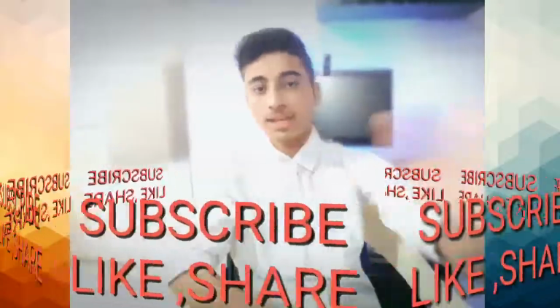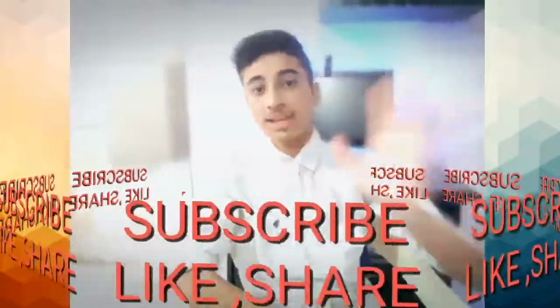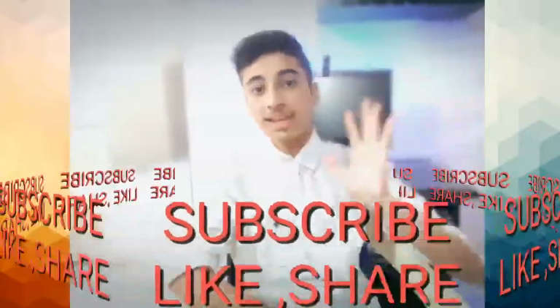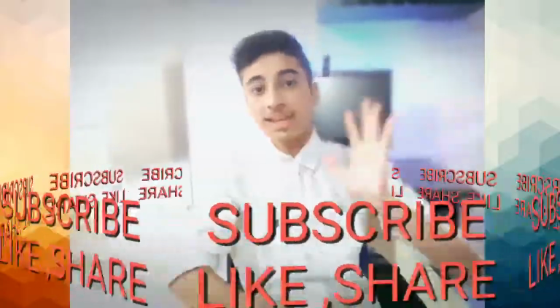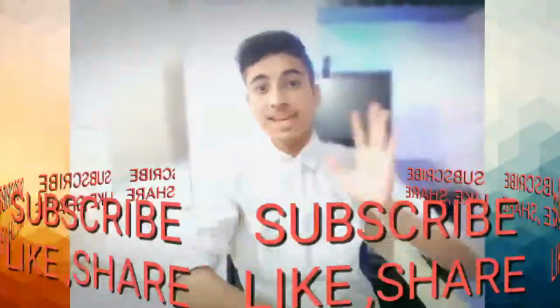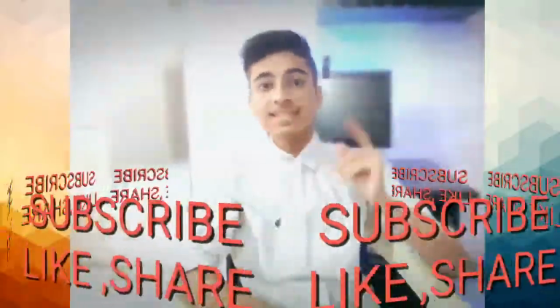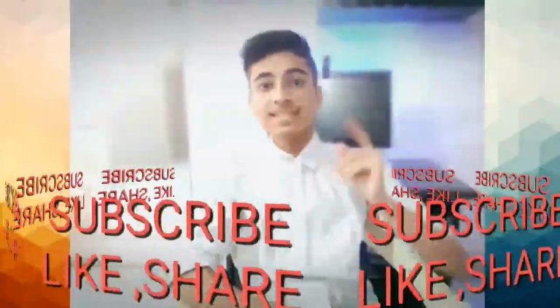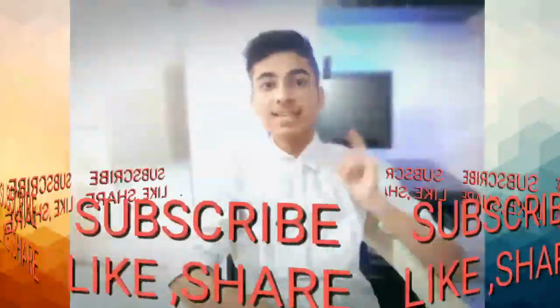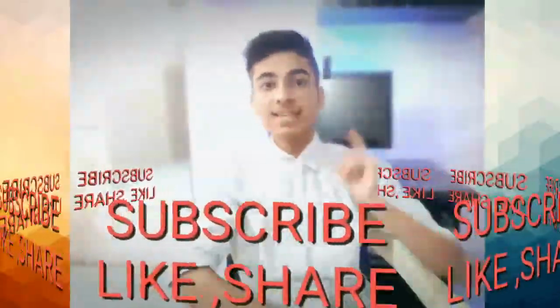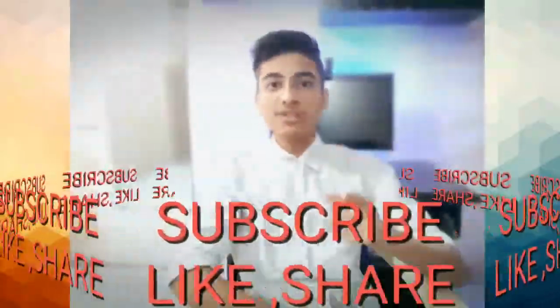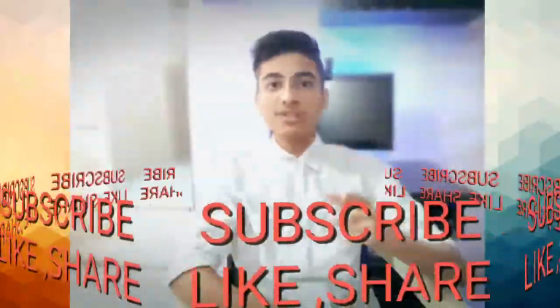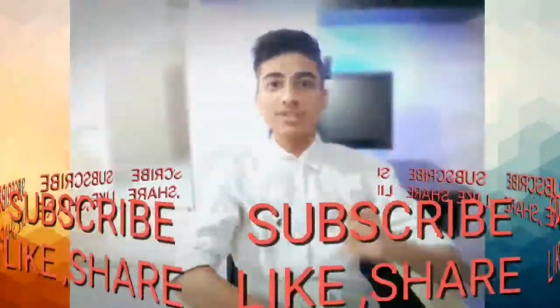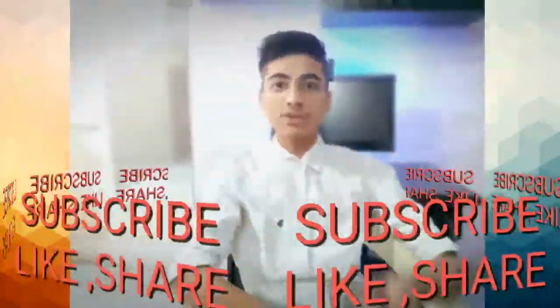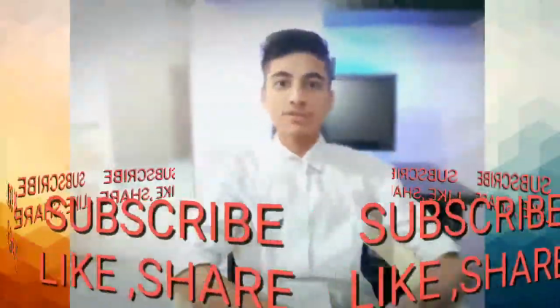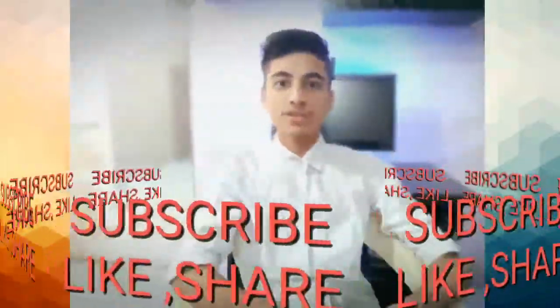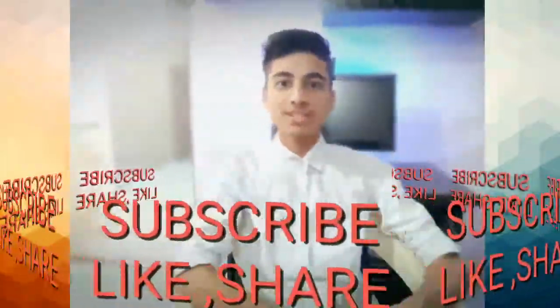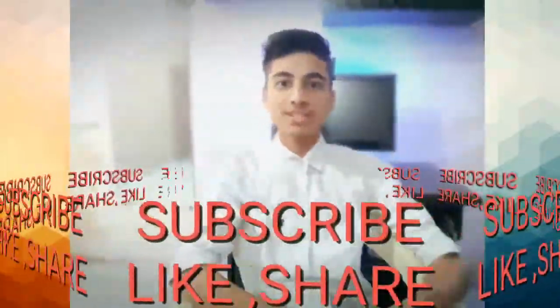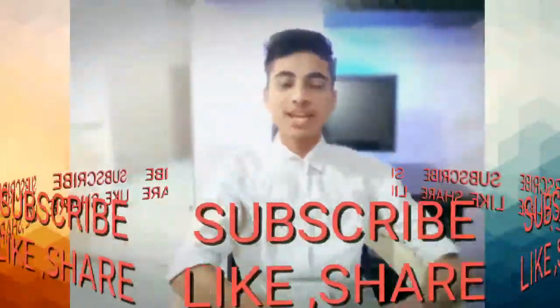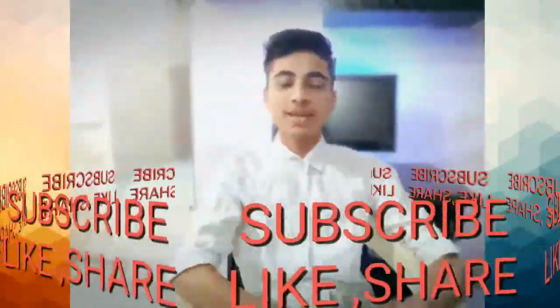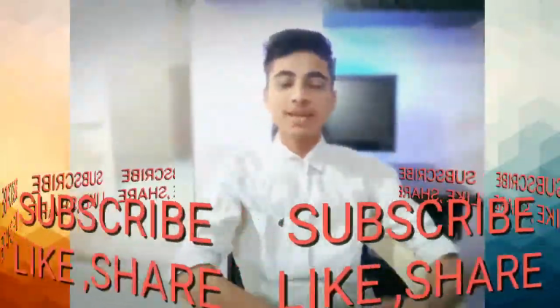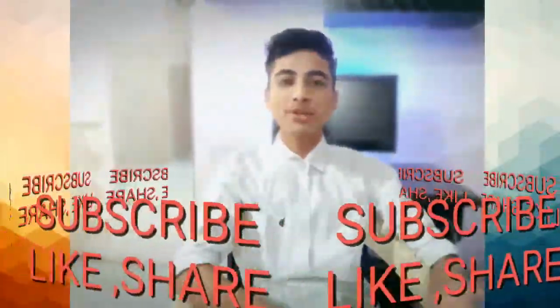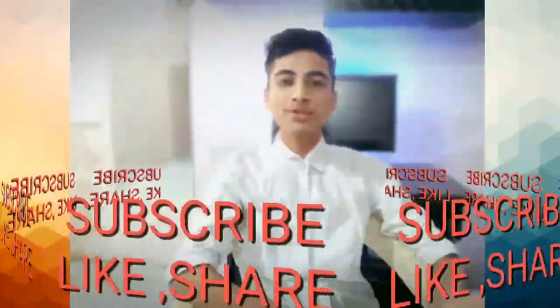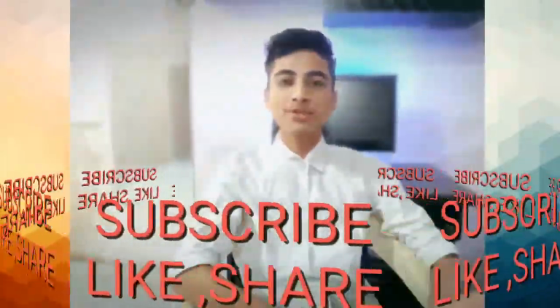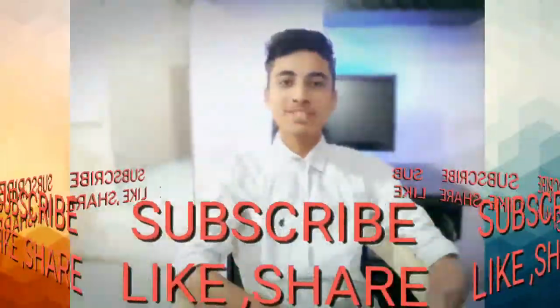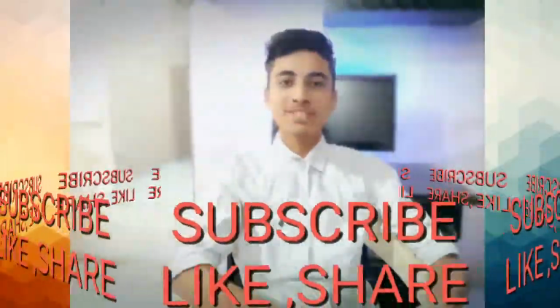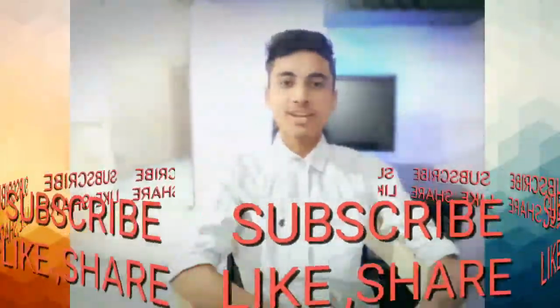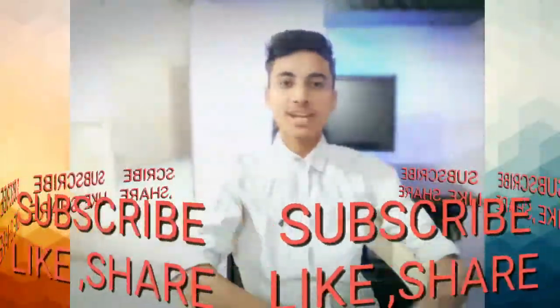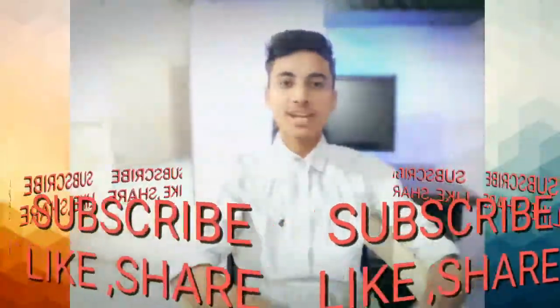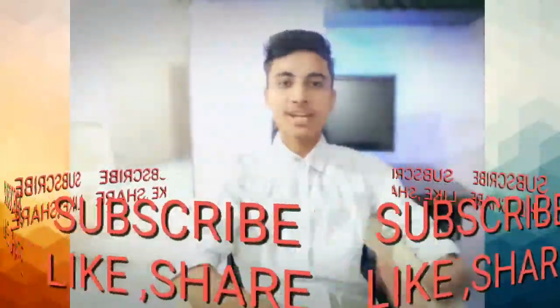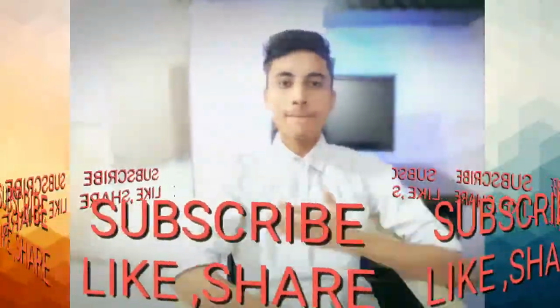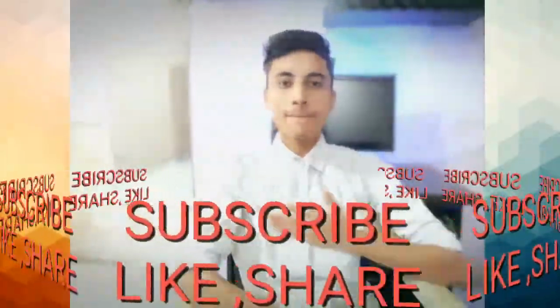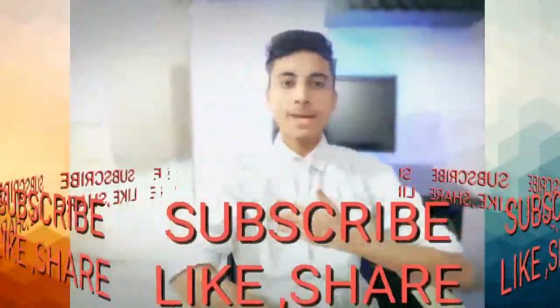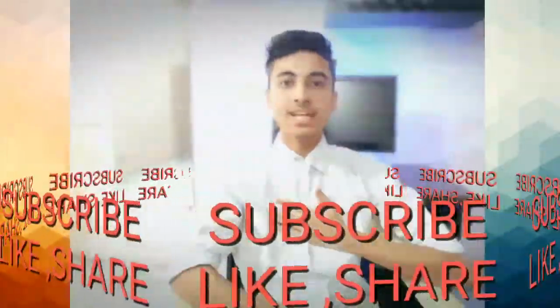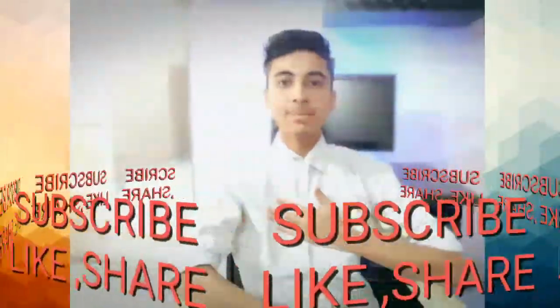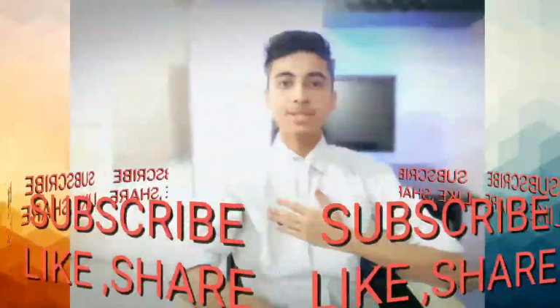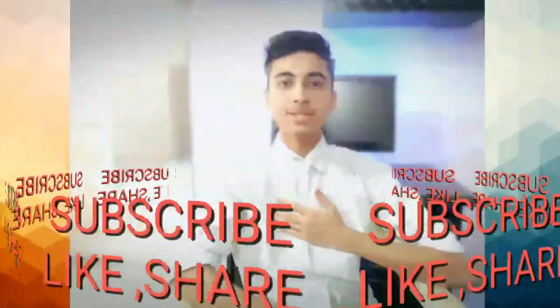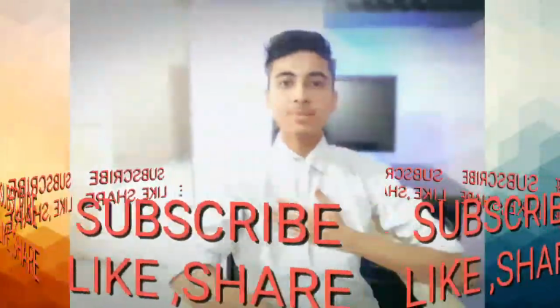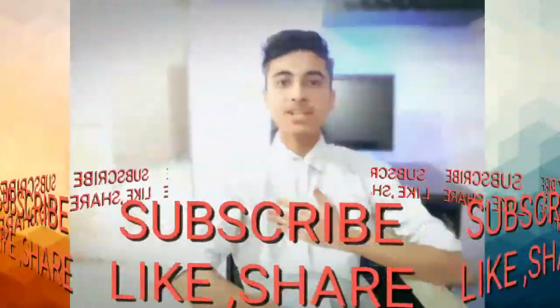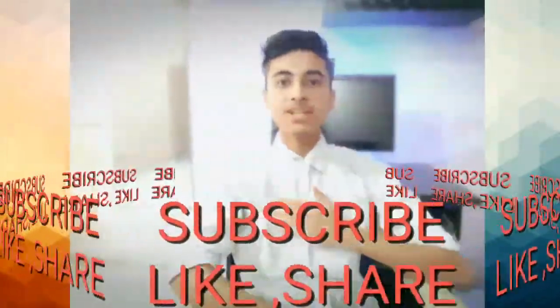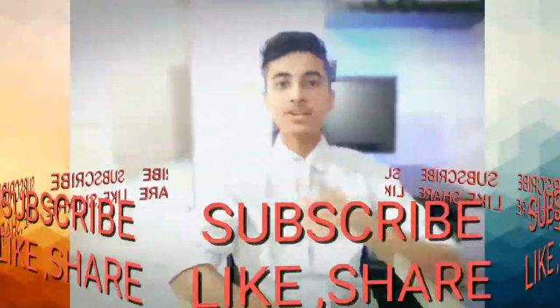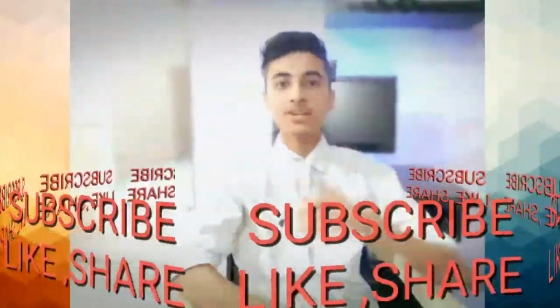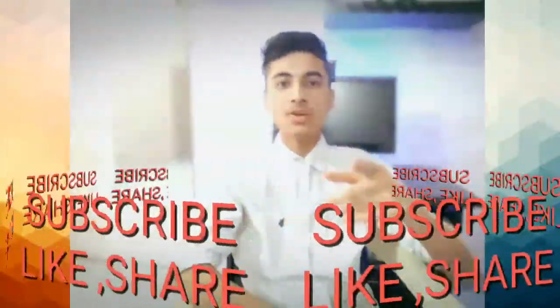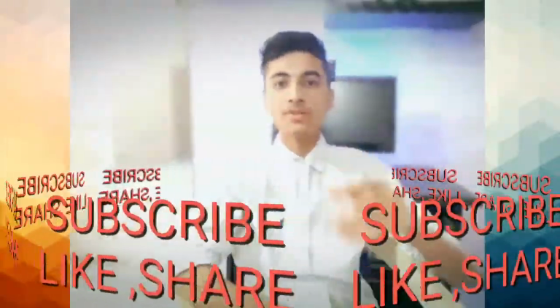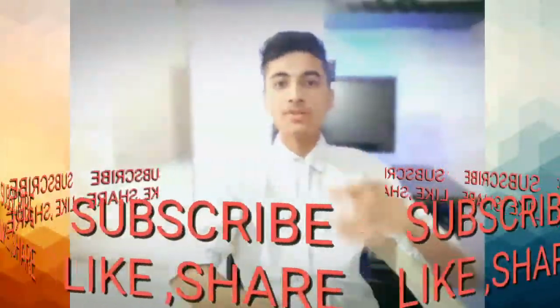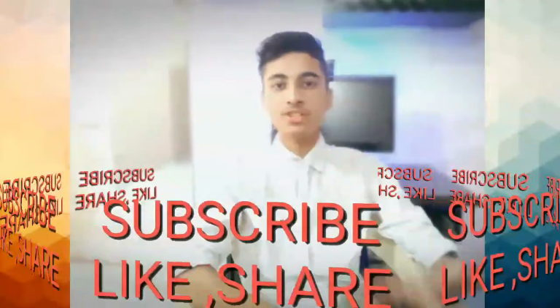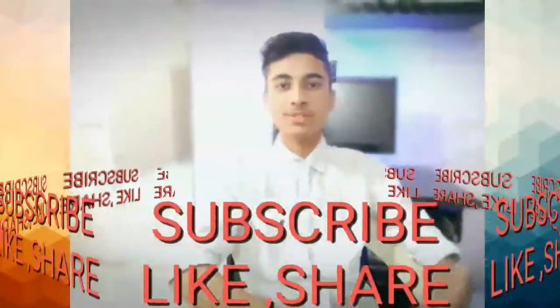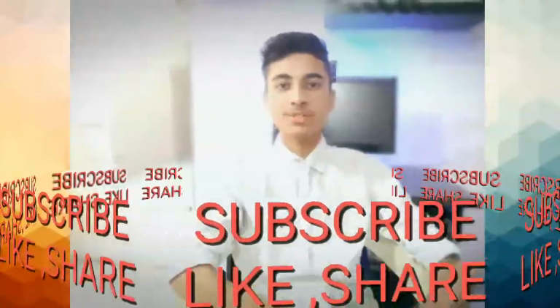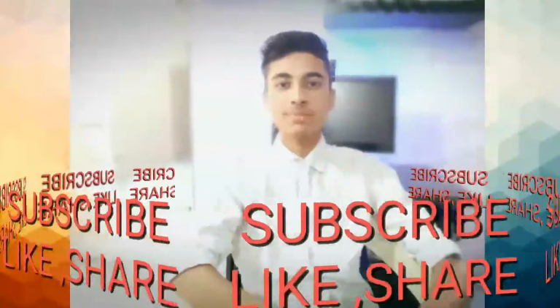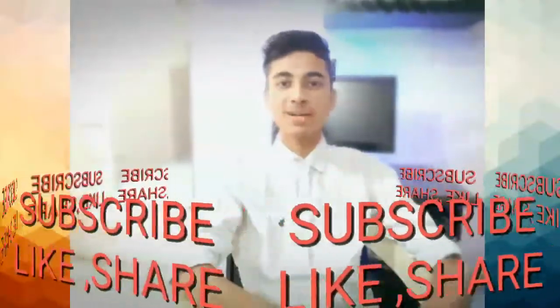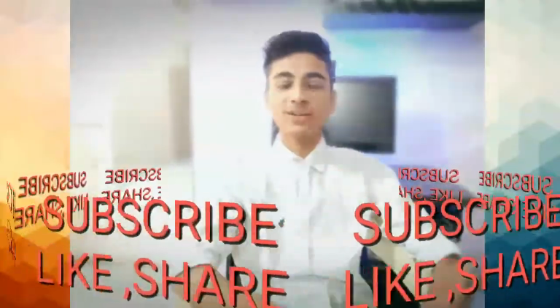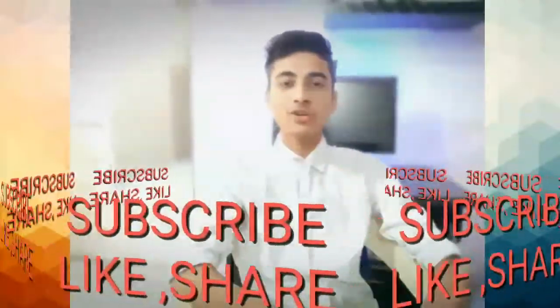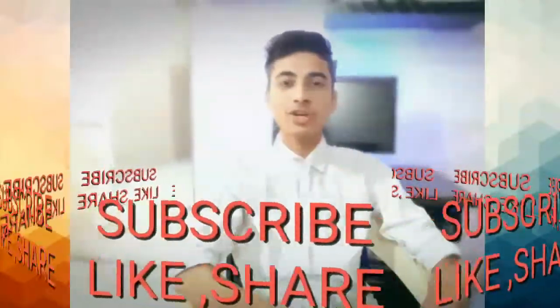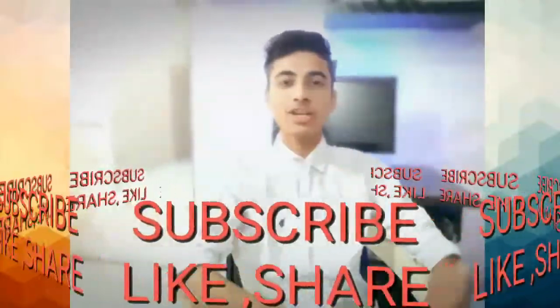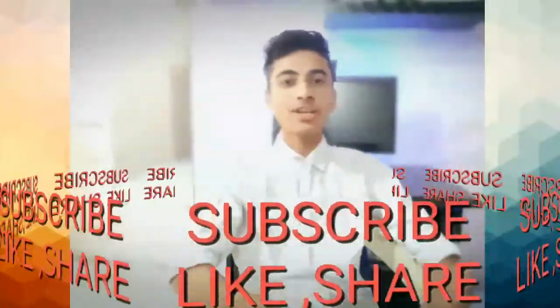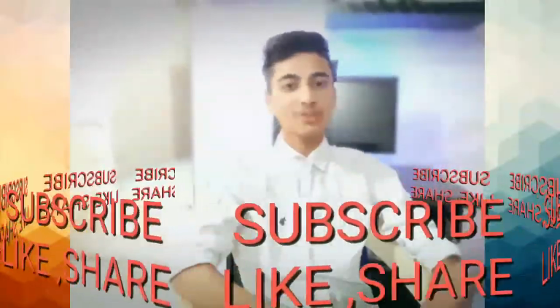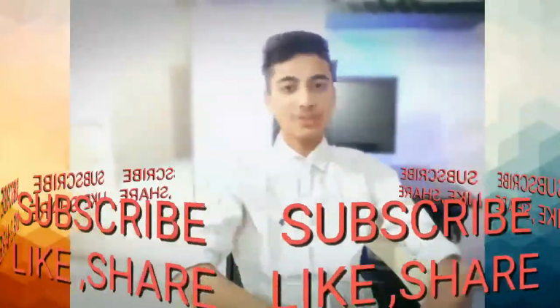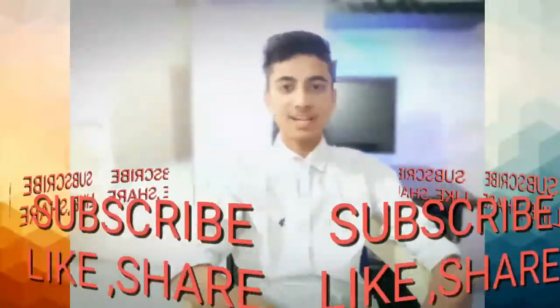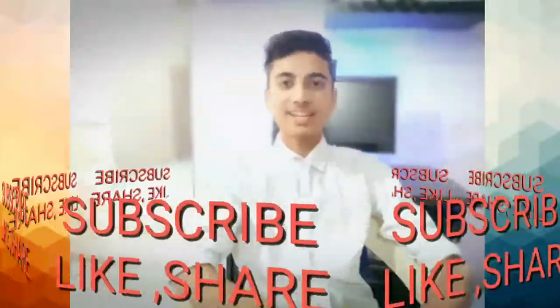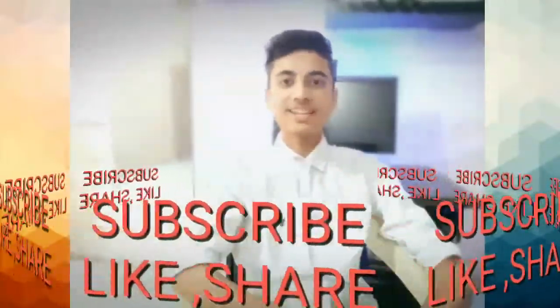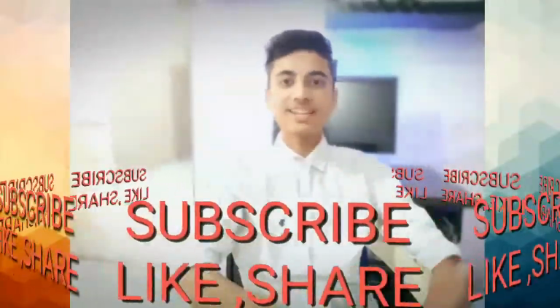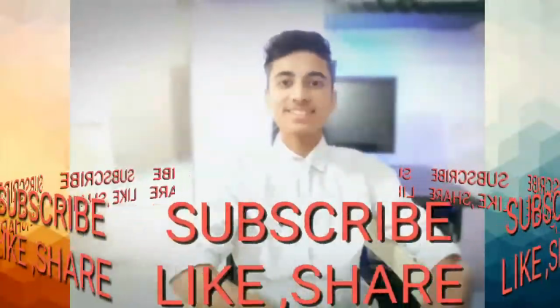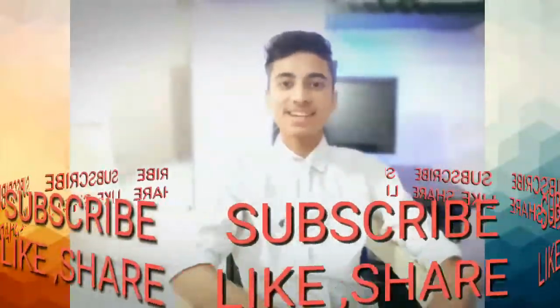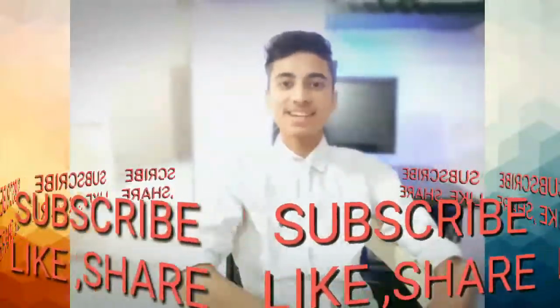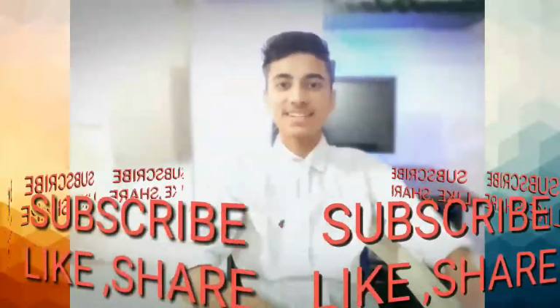Hey guys, if this is your first time or you just forgot my name, it's Mank. You are watching Mank Droid, so let's get started.